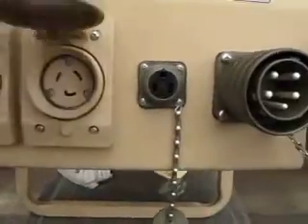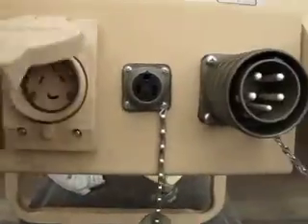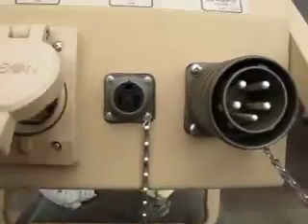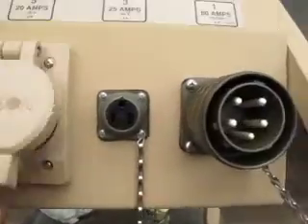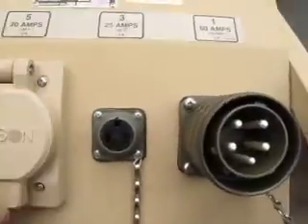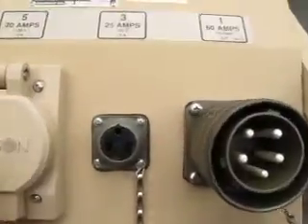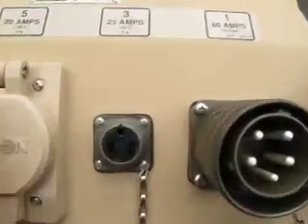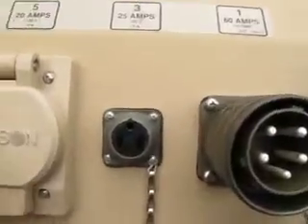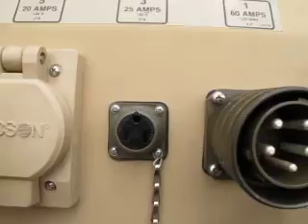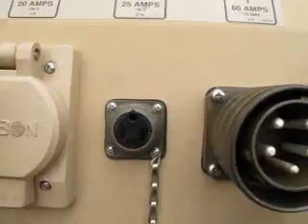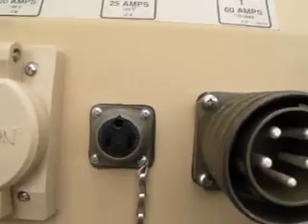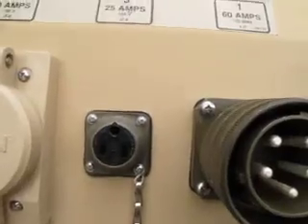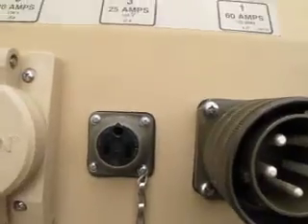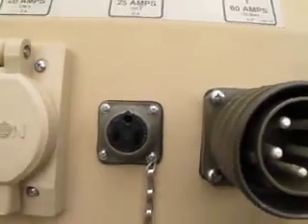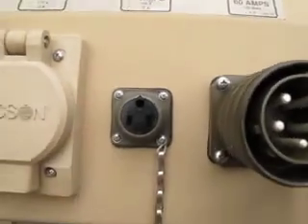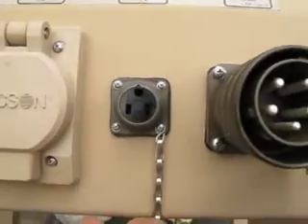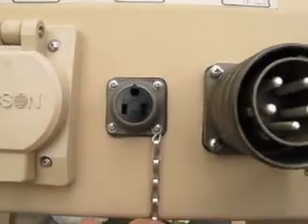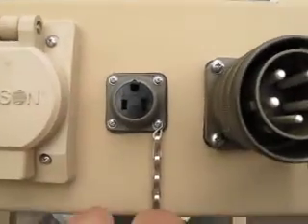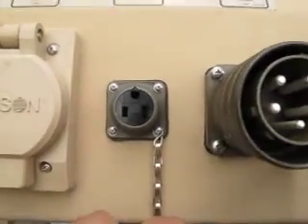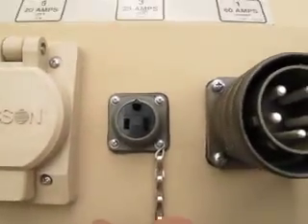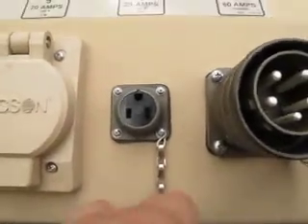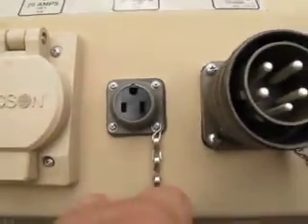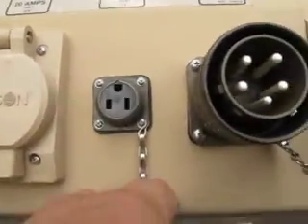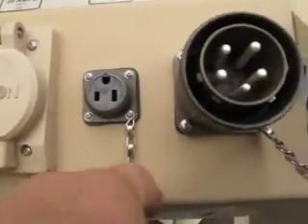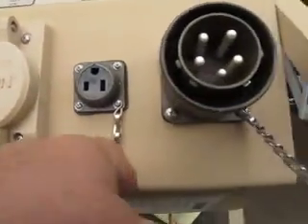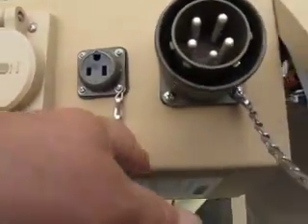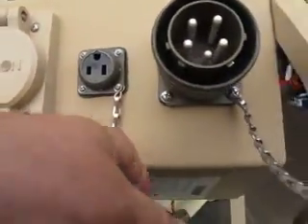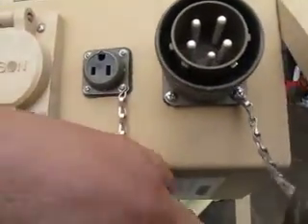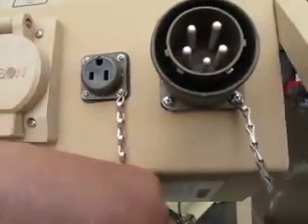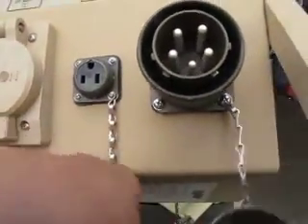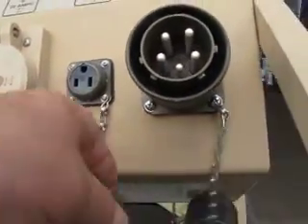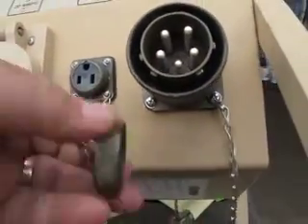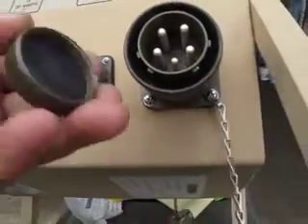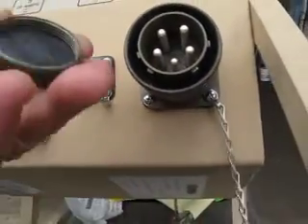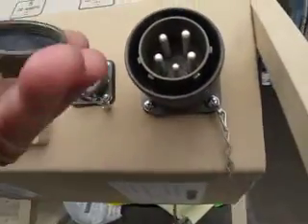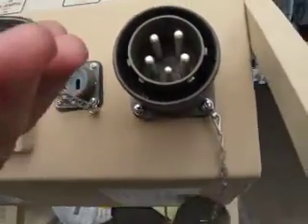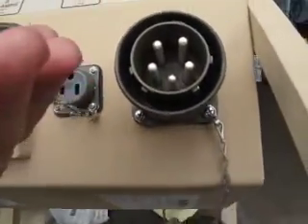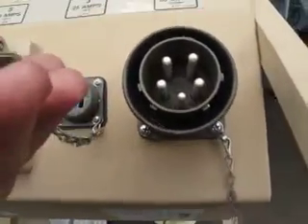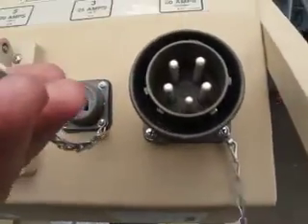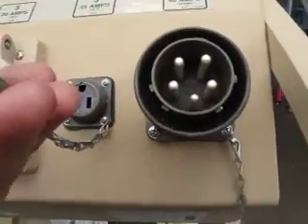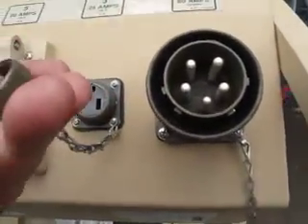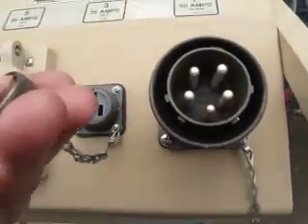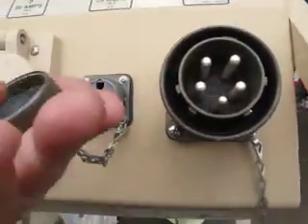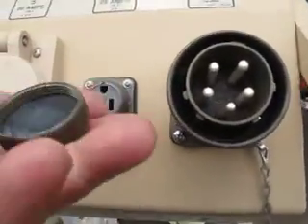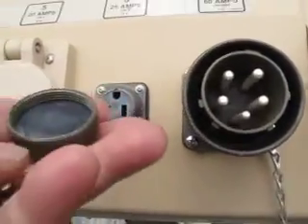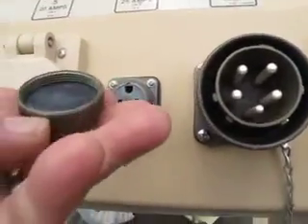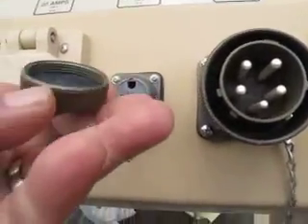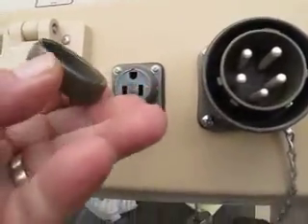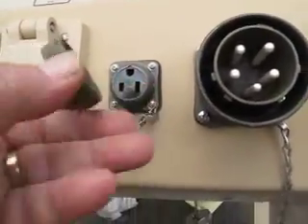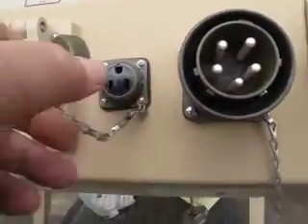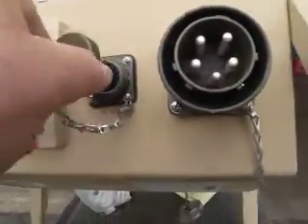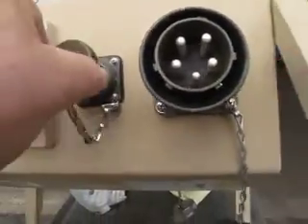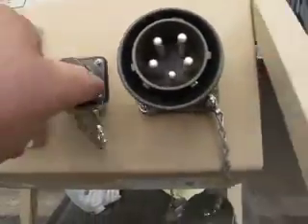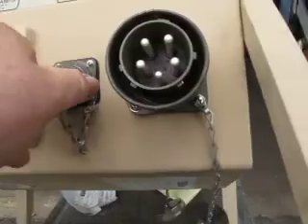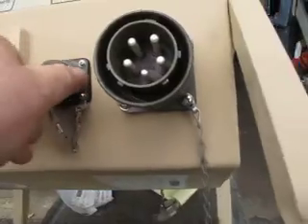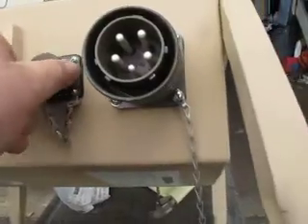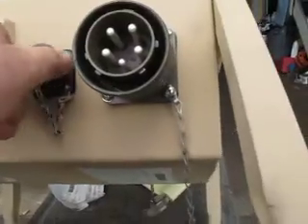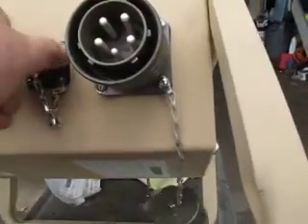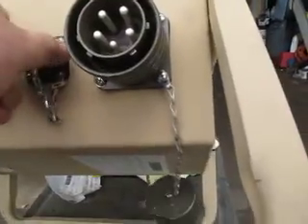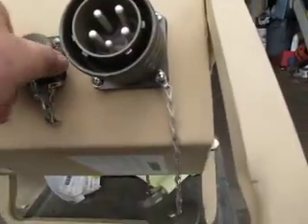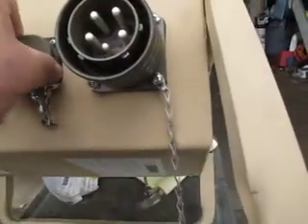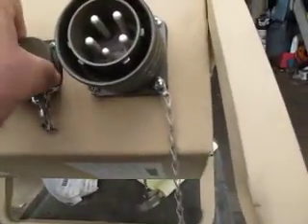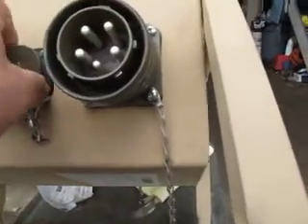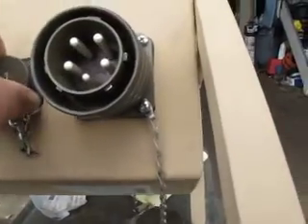Open up this one. There's this. And it's got the rubber gasket on it. The screw's on.